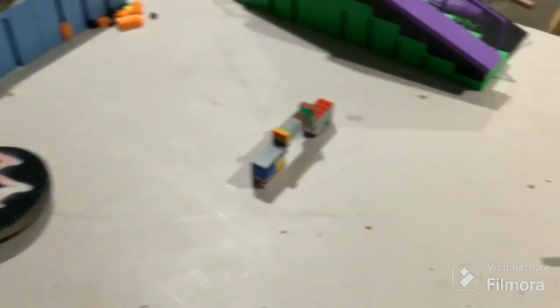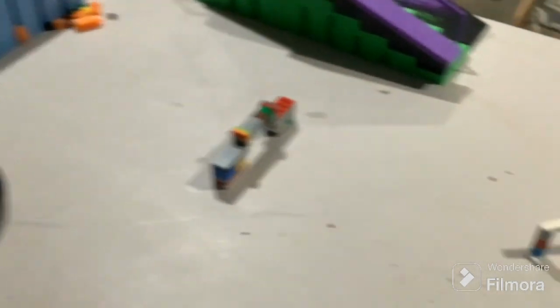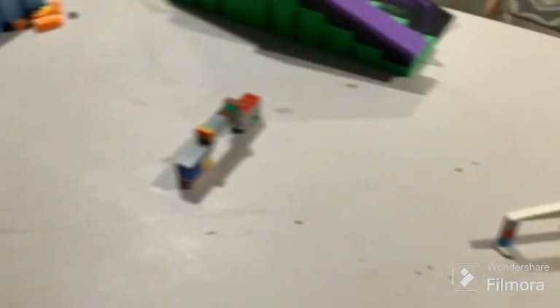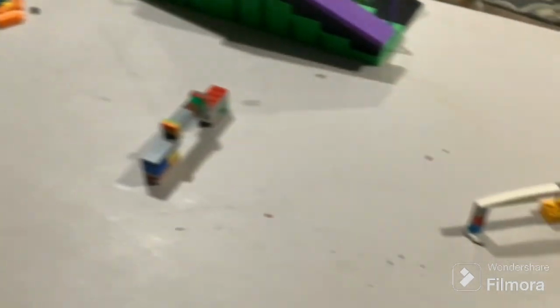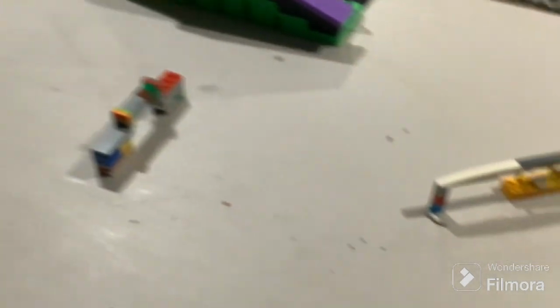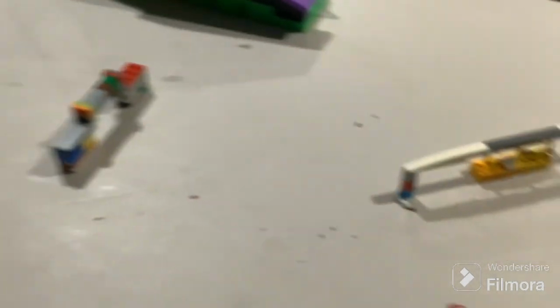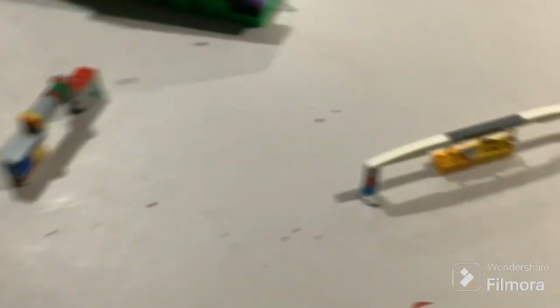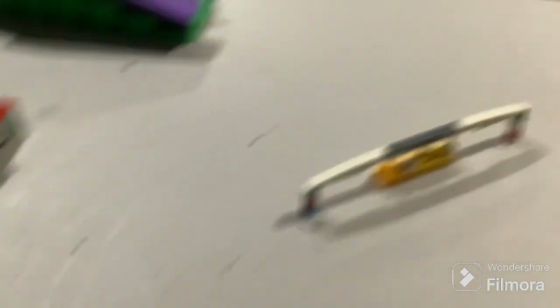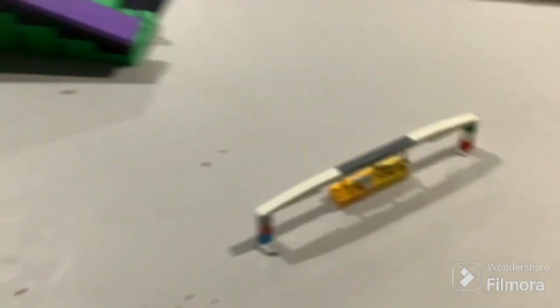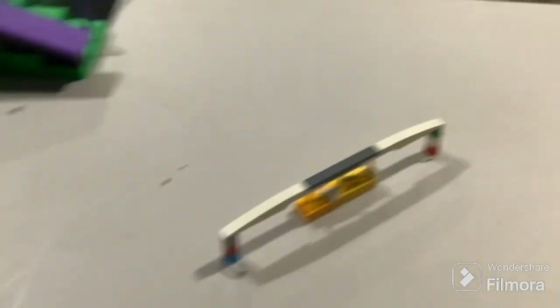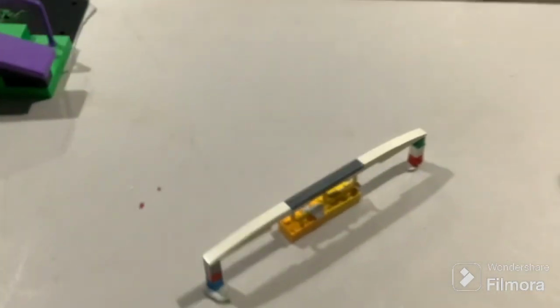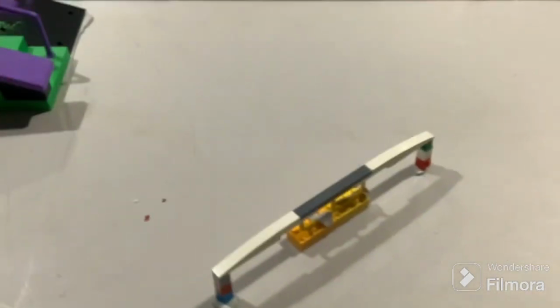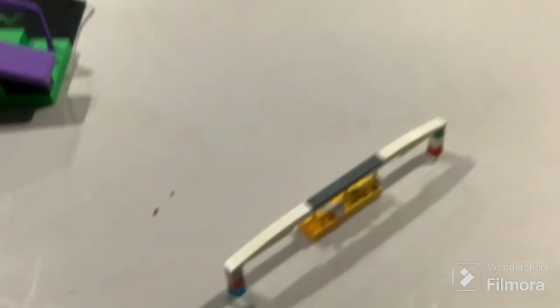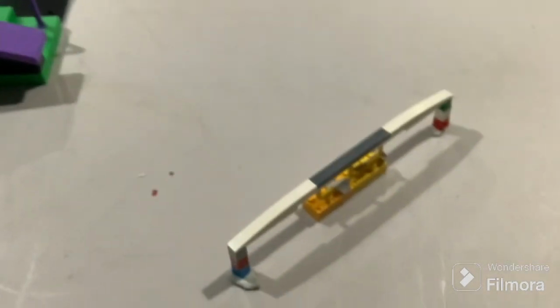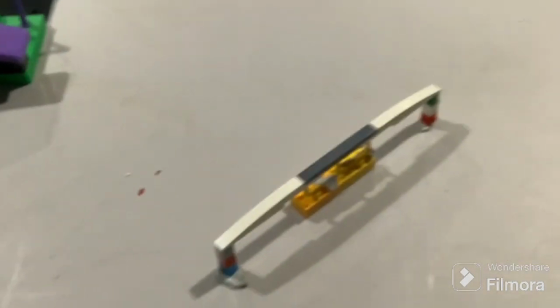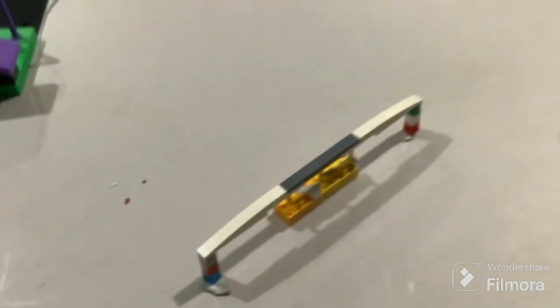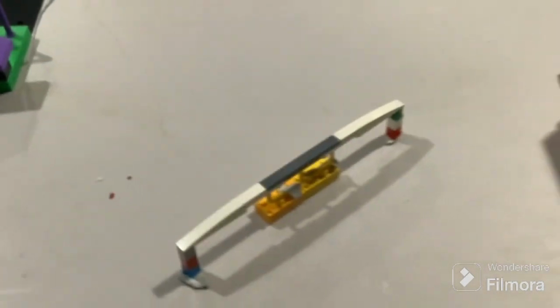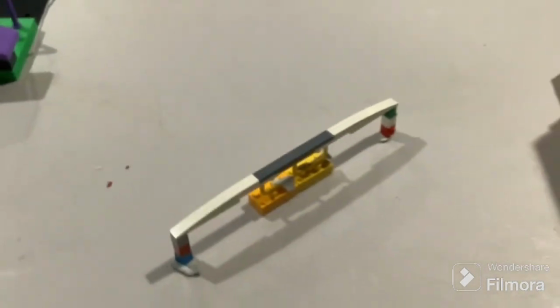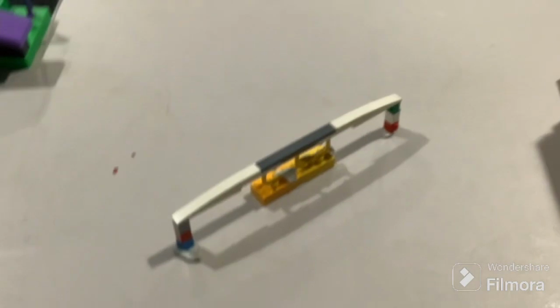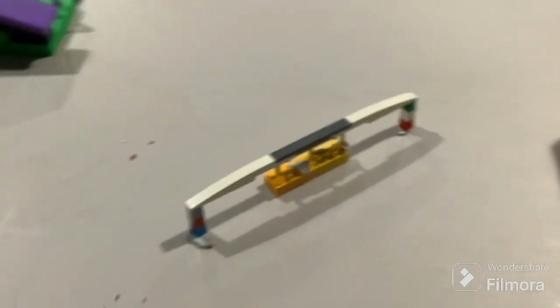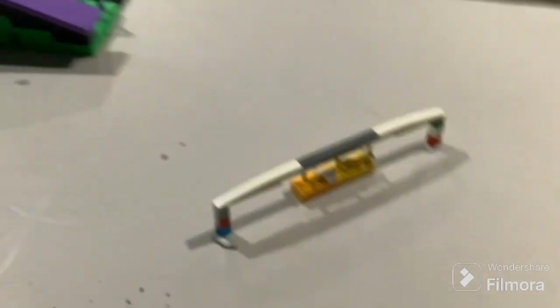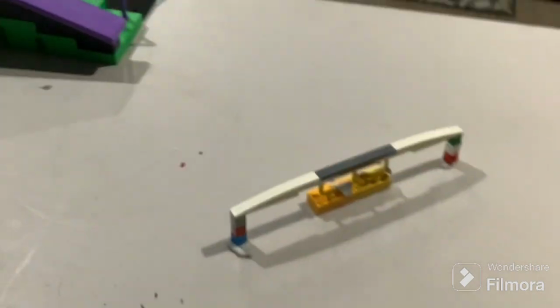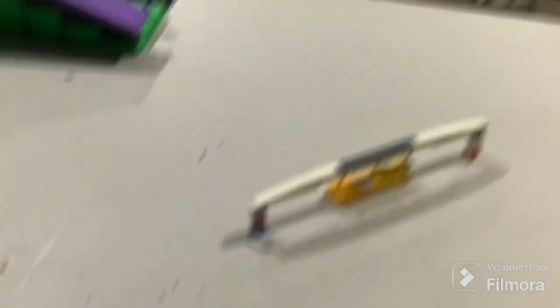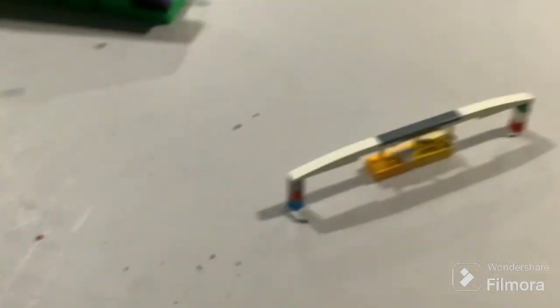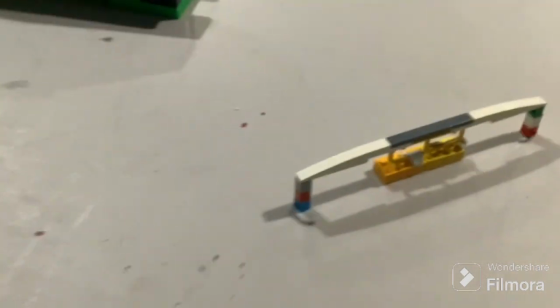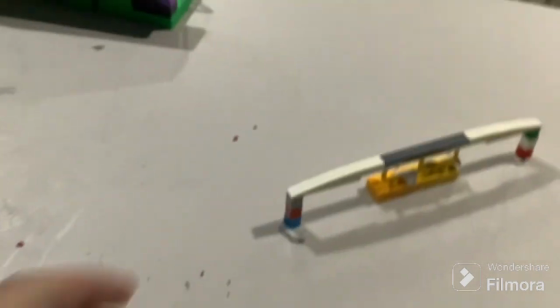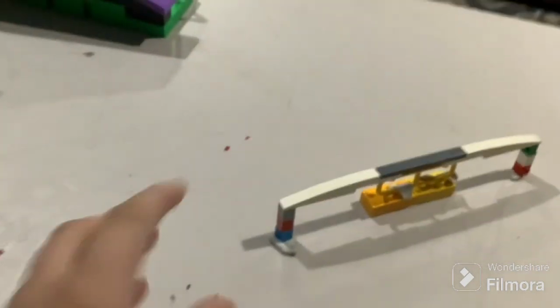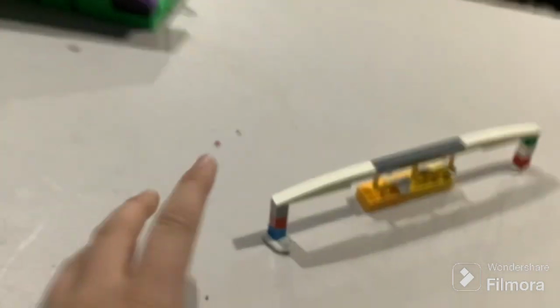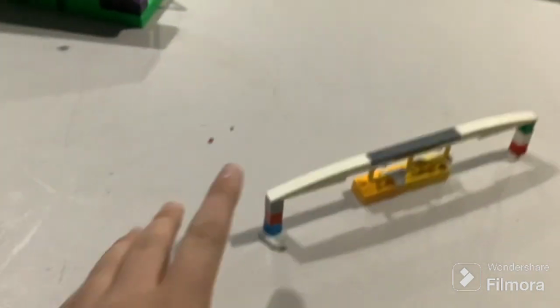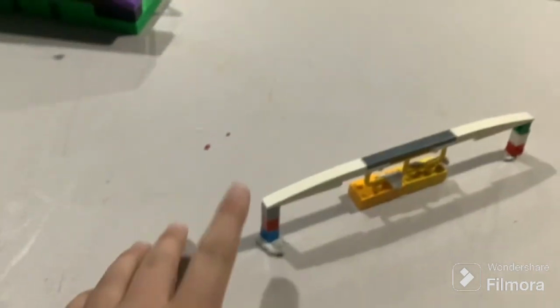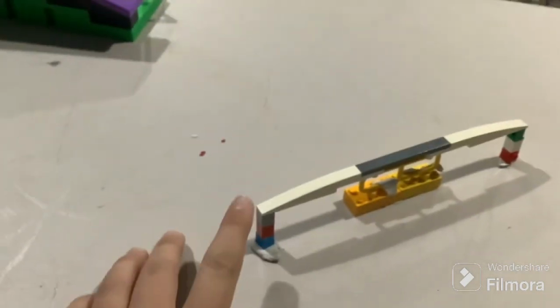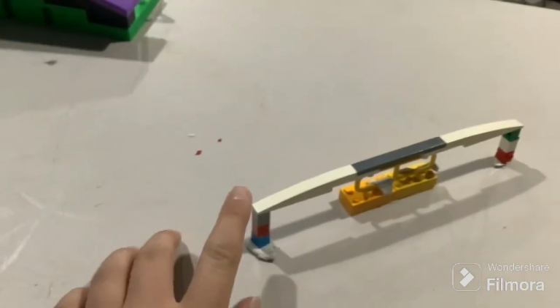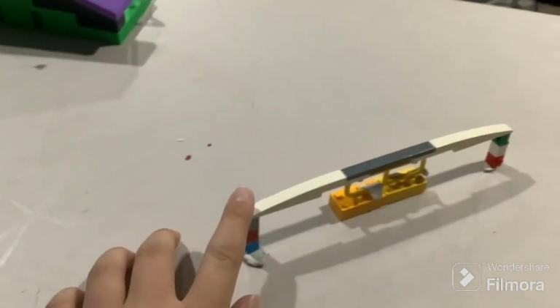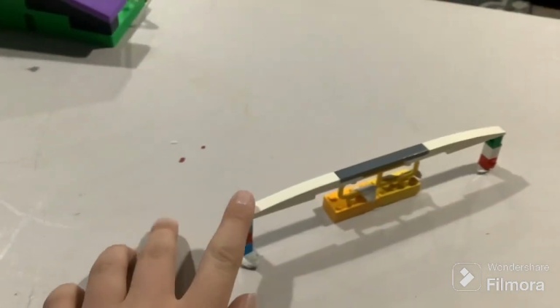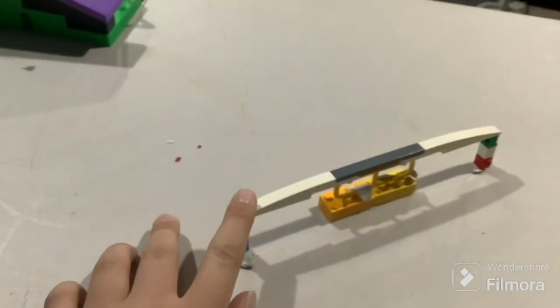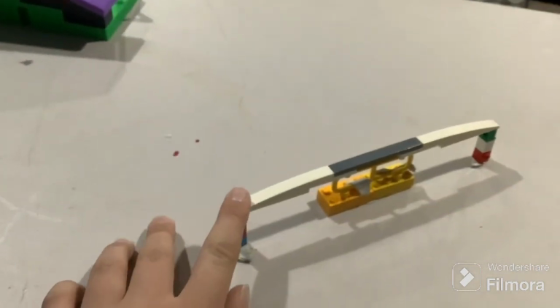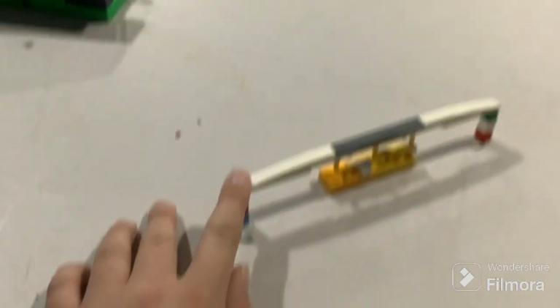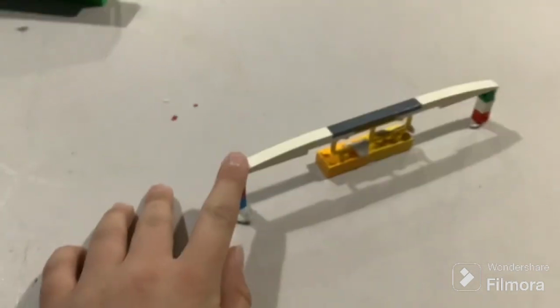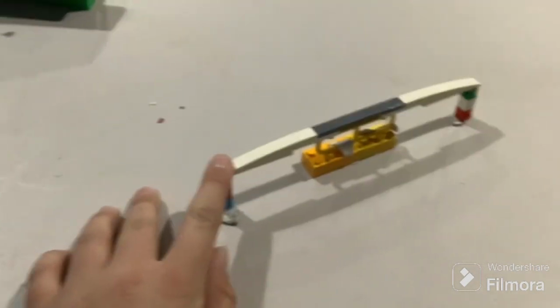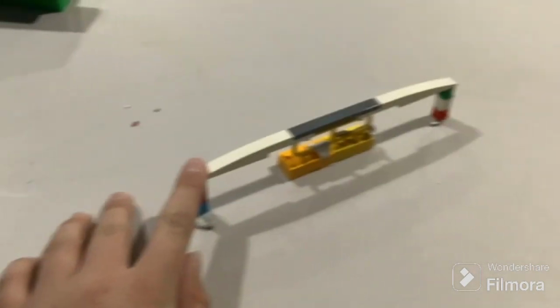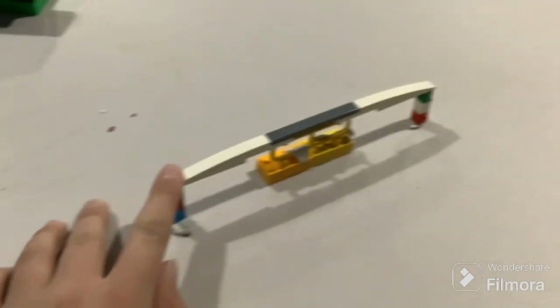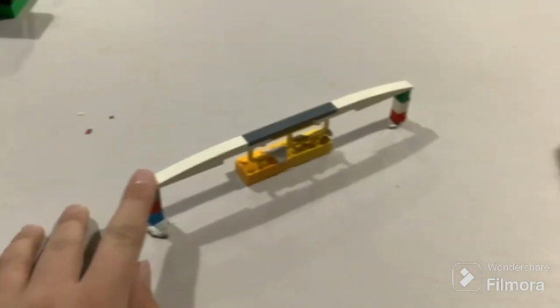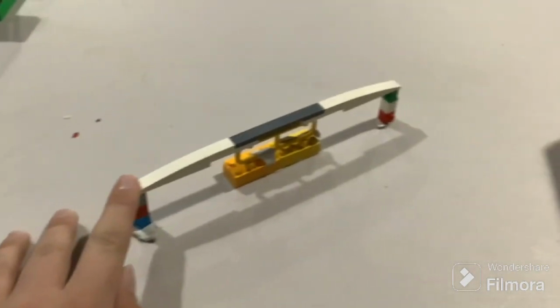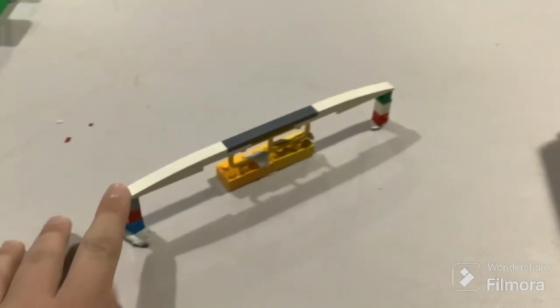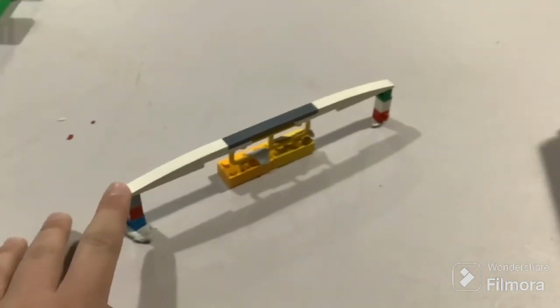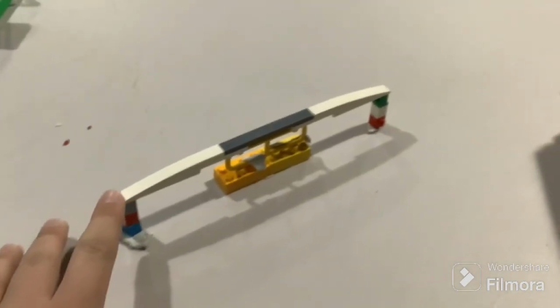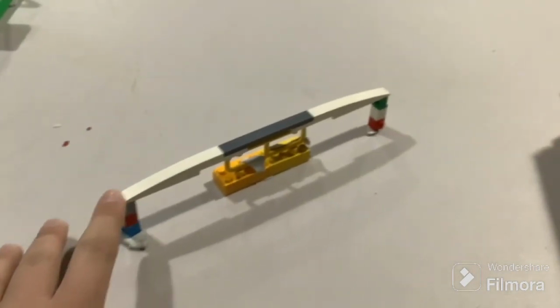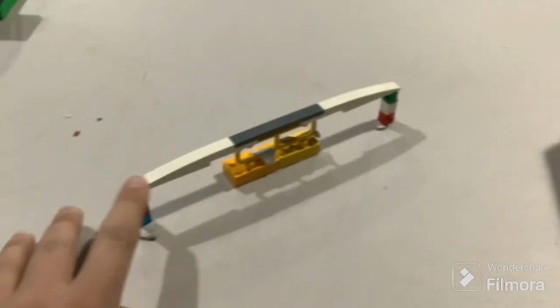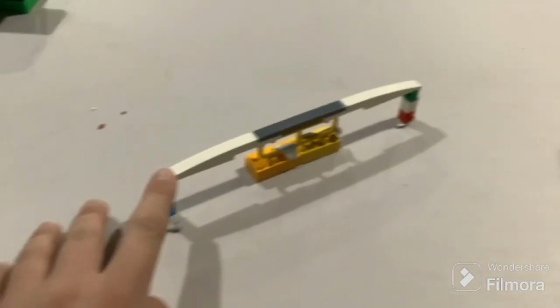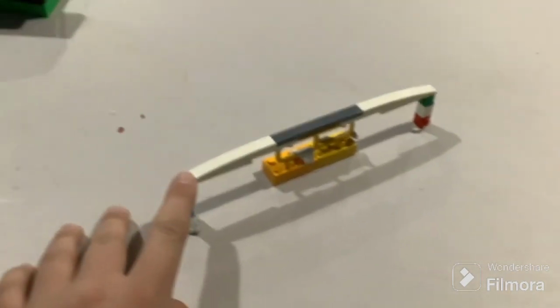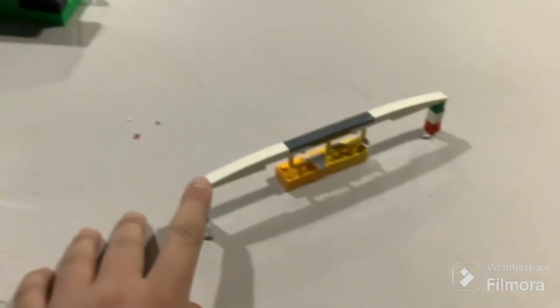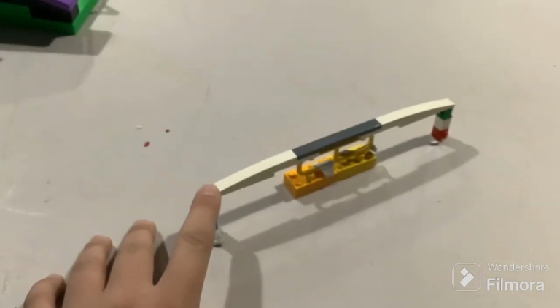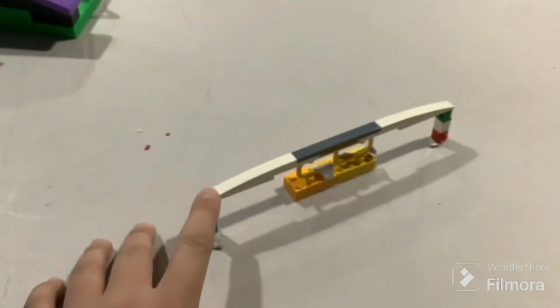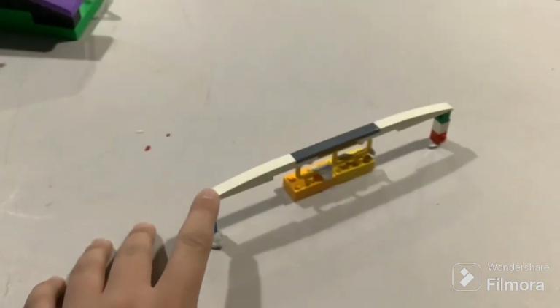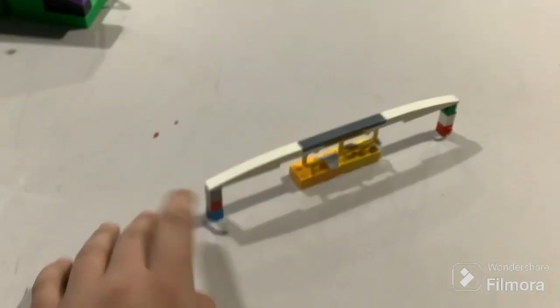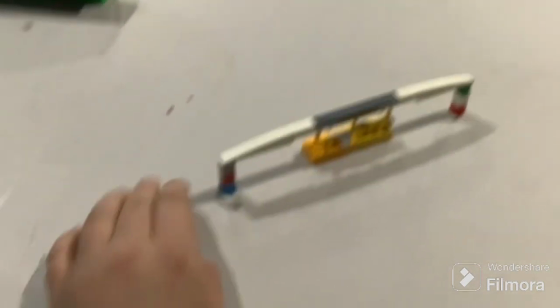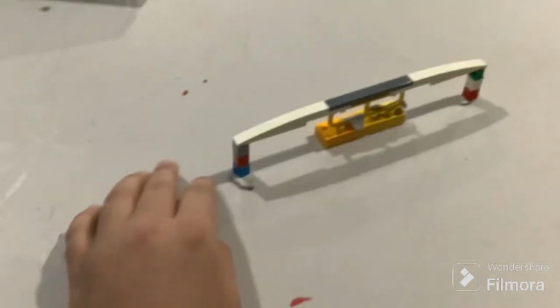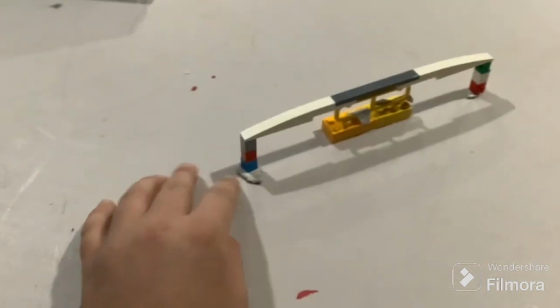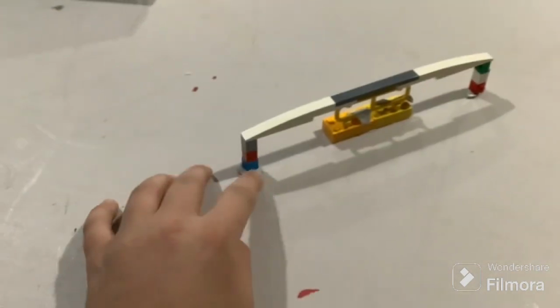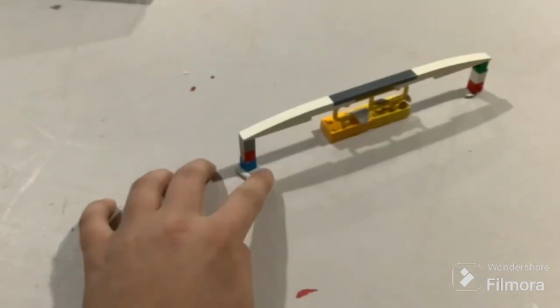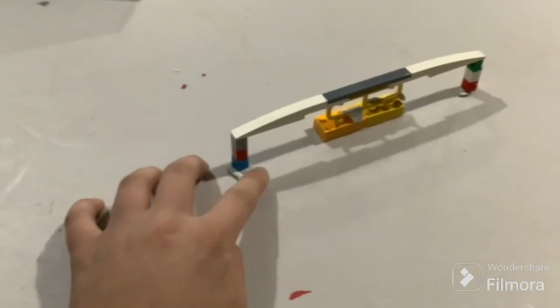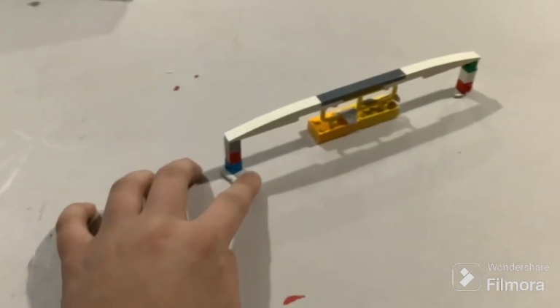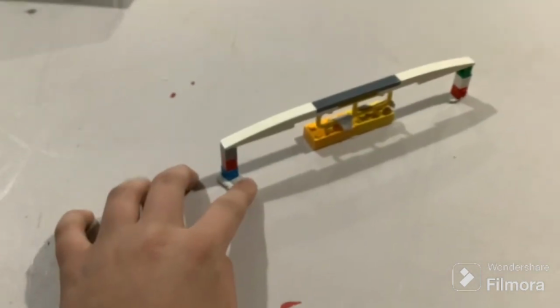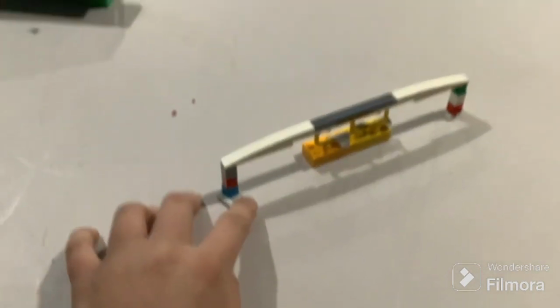Then I accidentally forgot this one — it's a grind rail my dad made. It's a little flimsy, but it actually works really good. Lots of sticky tack.